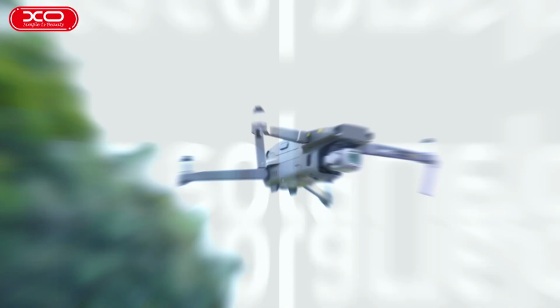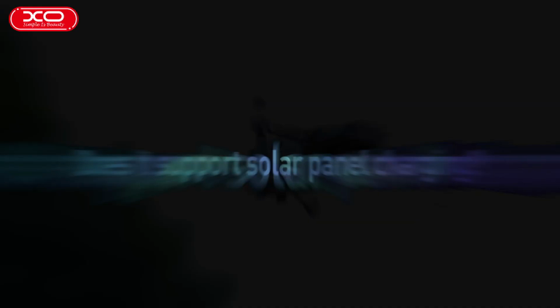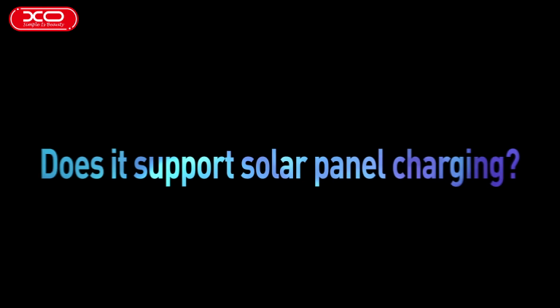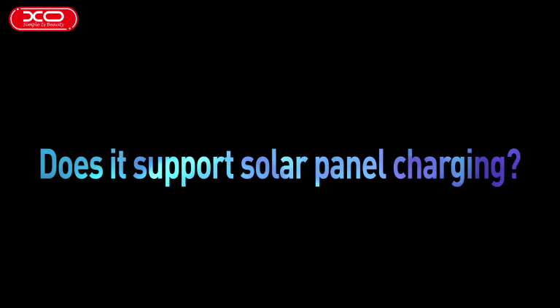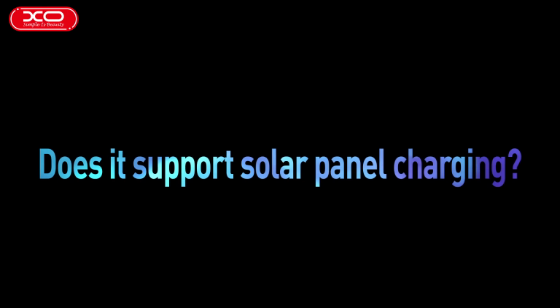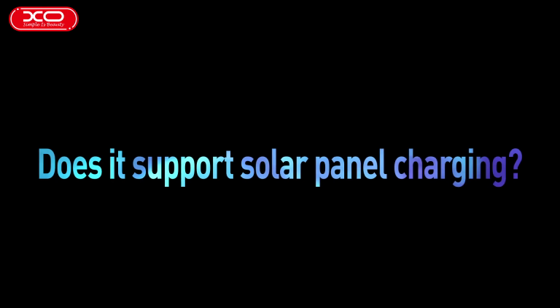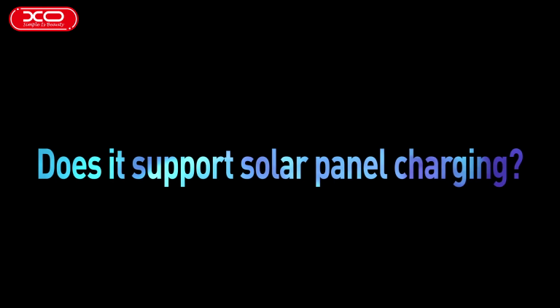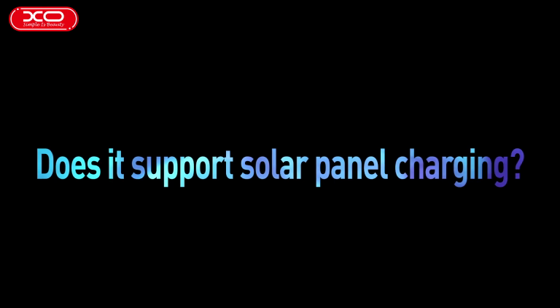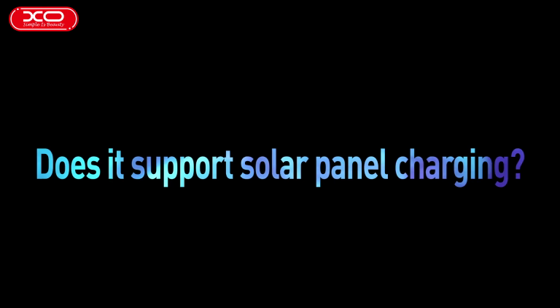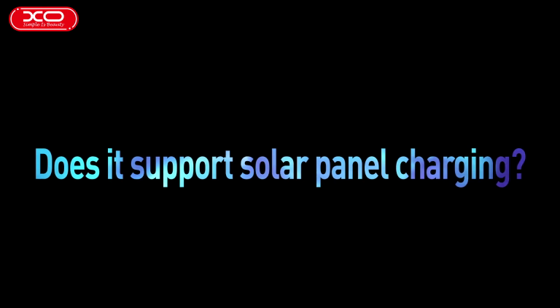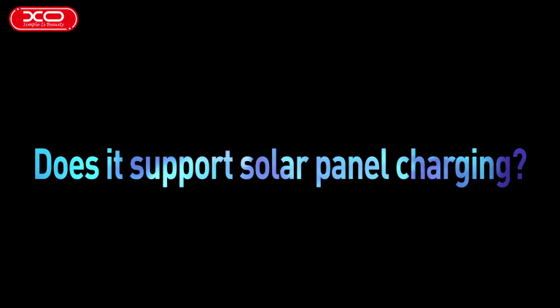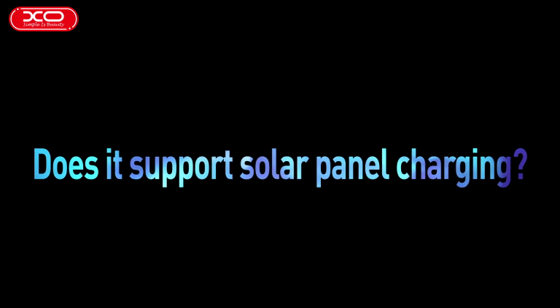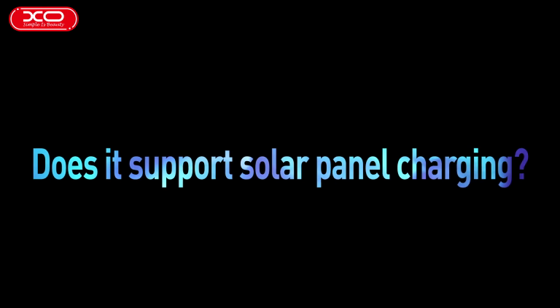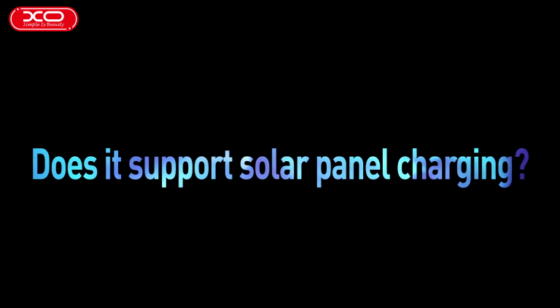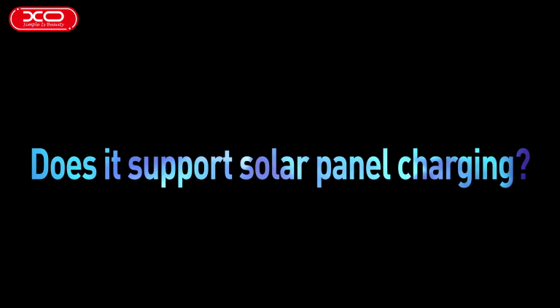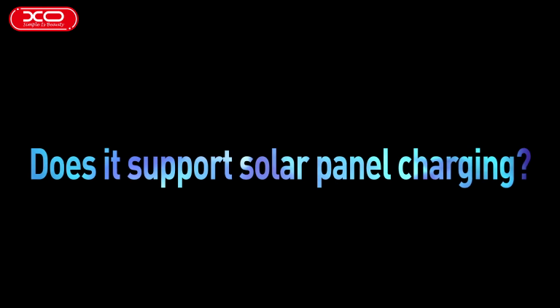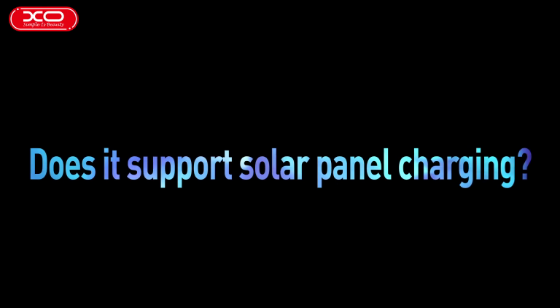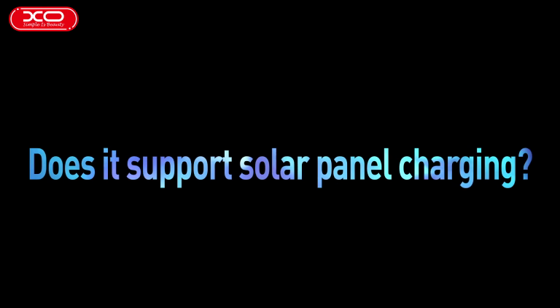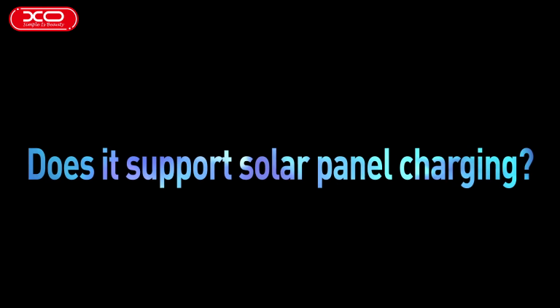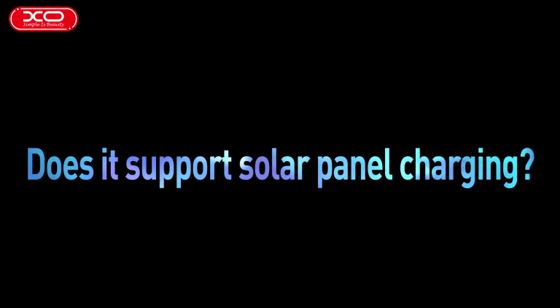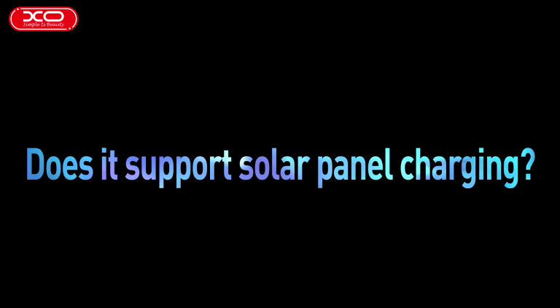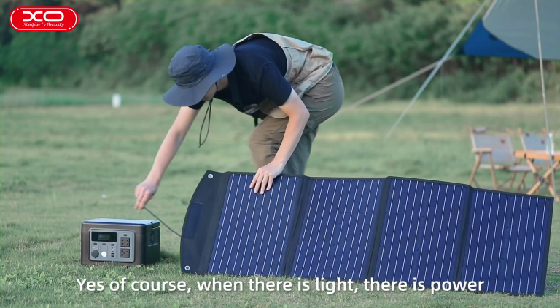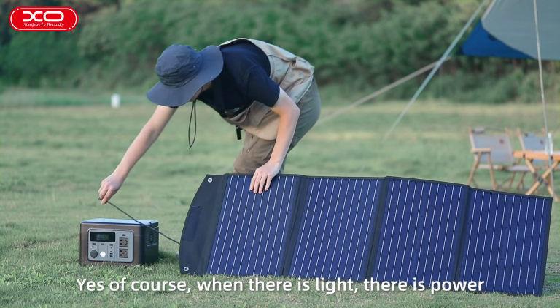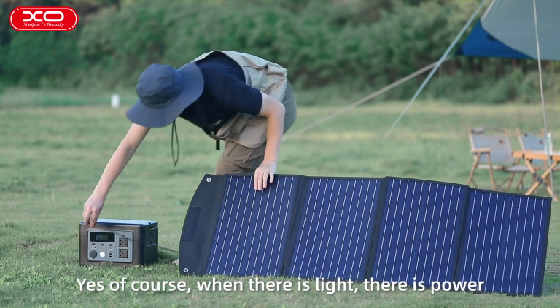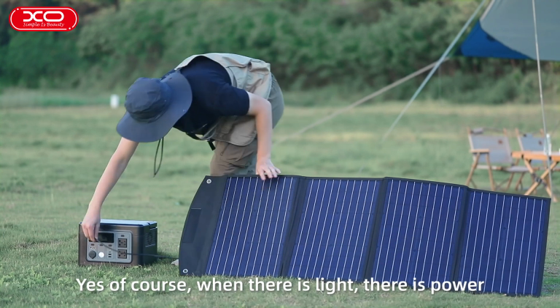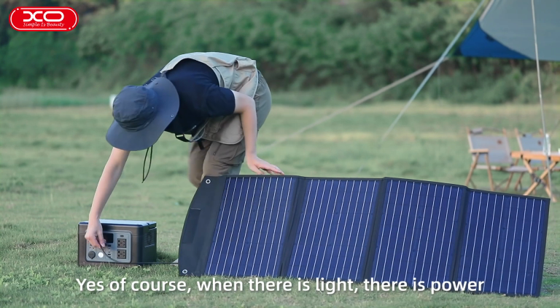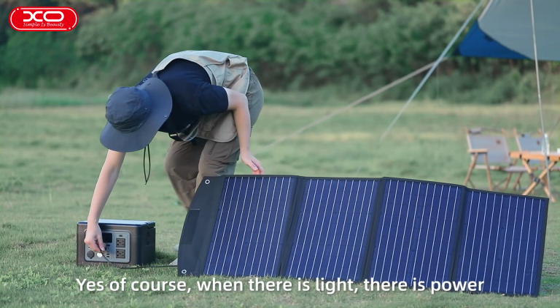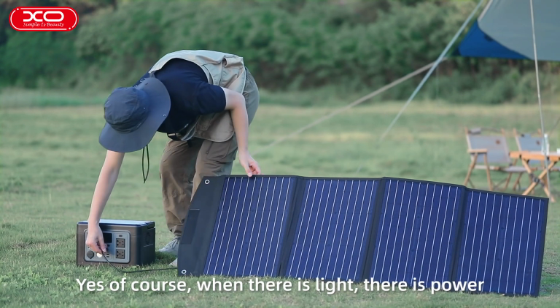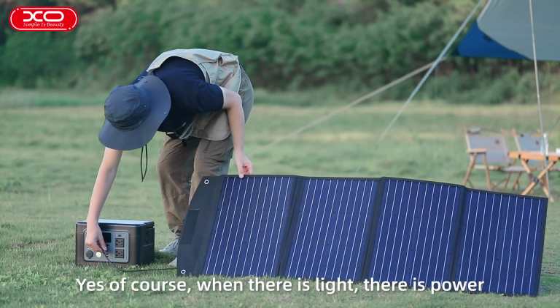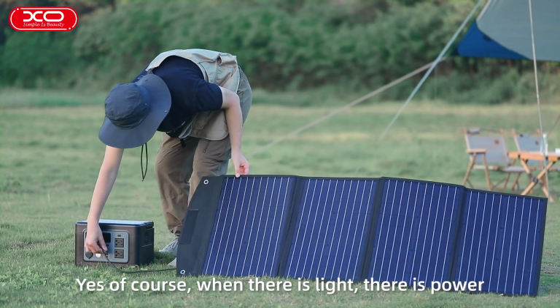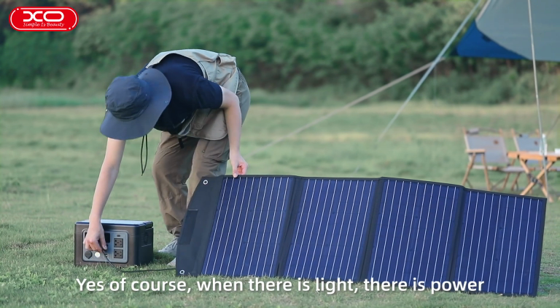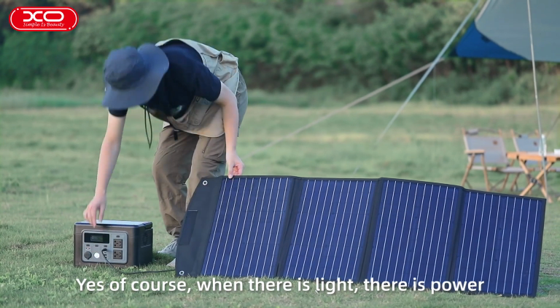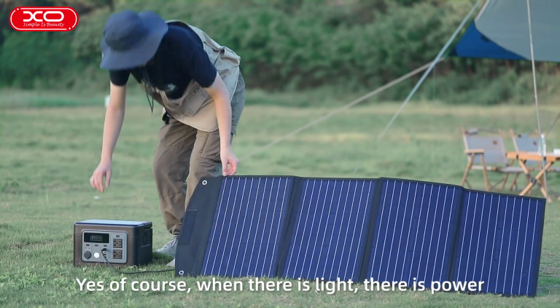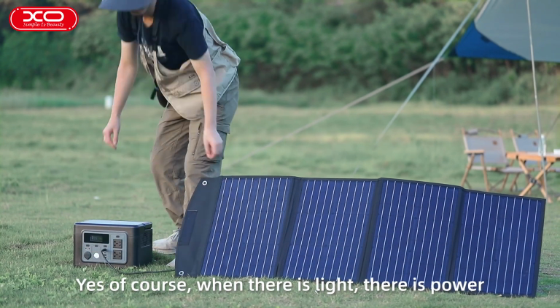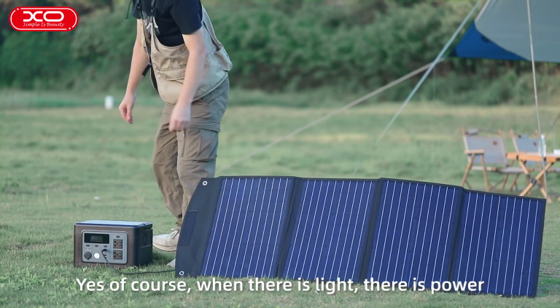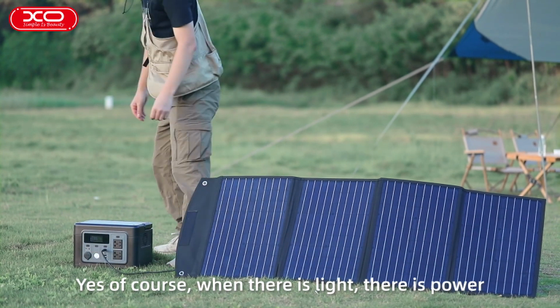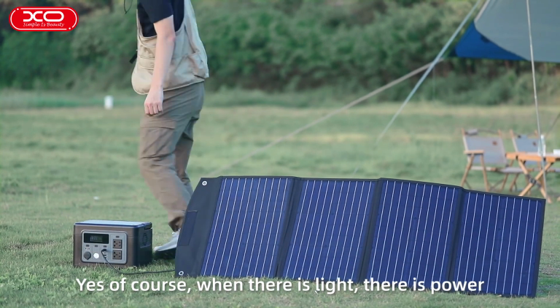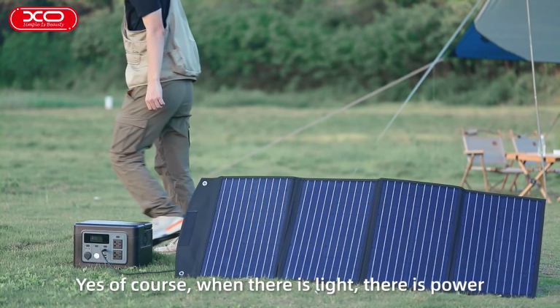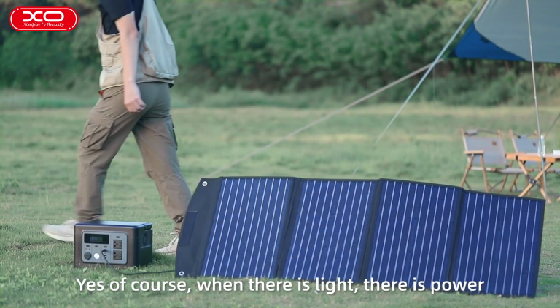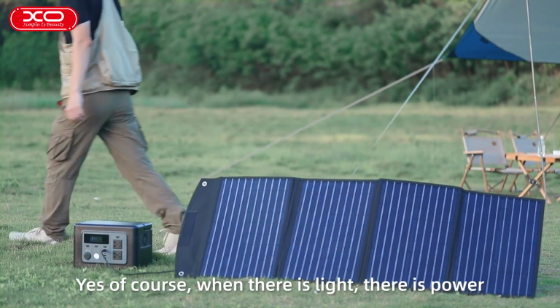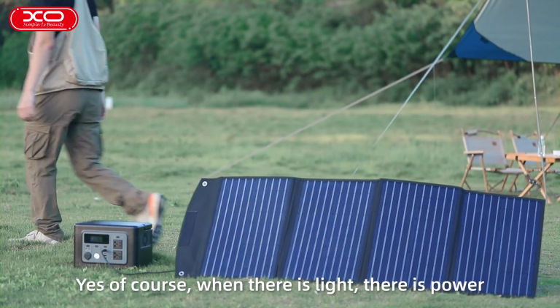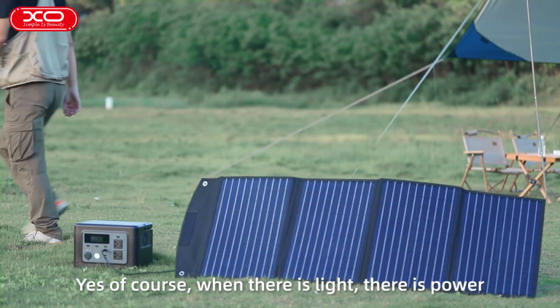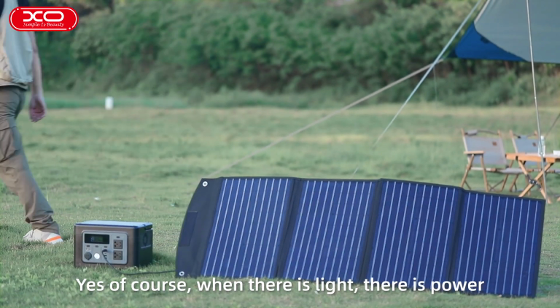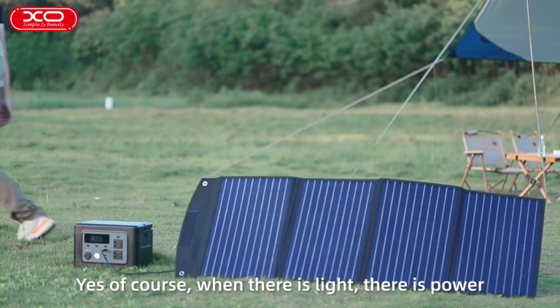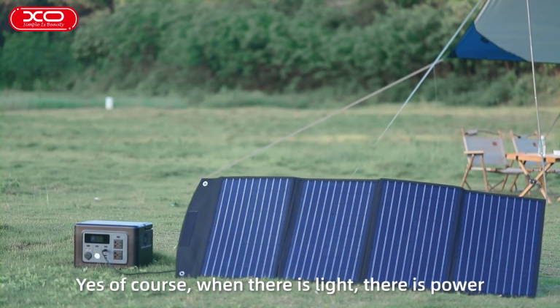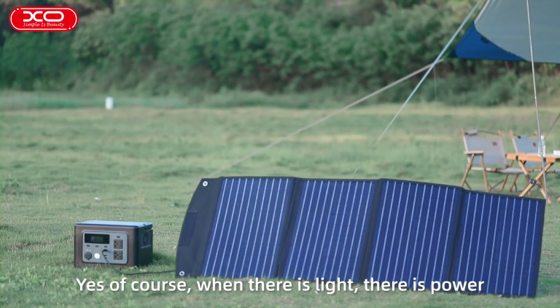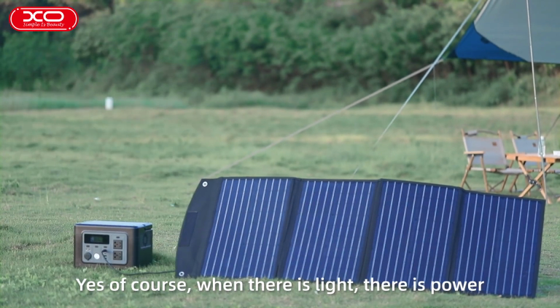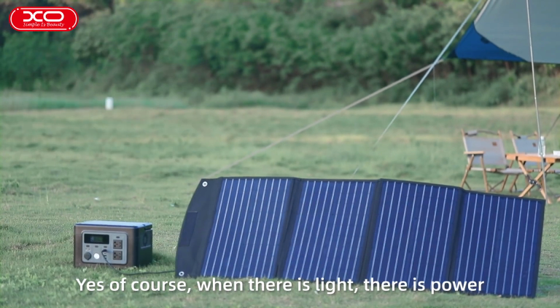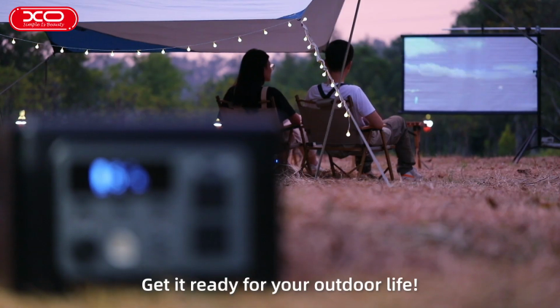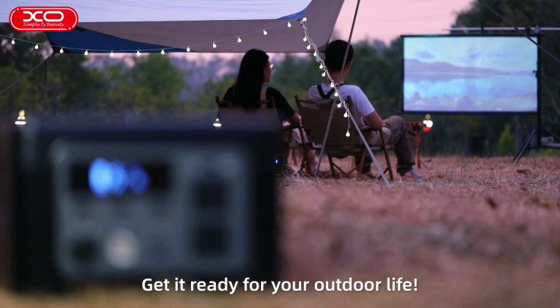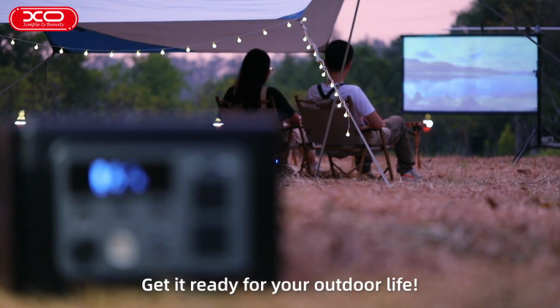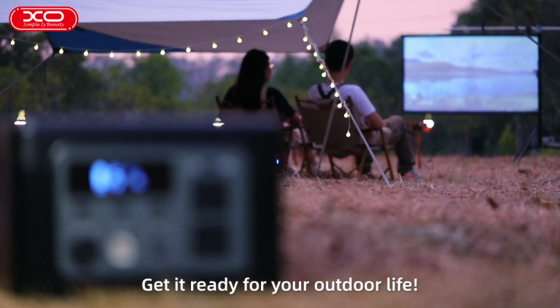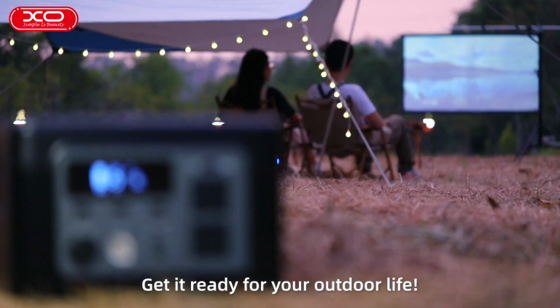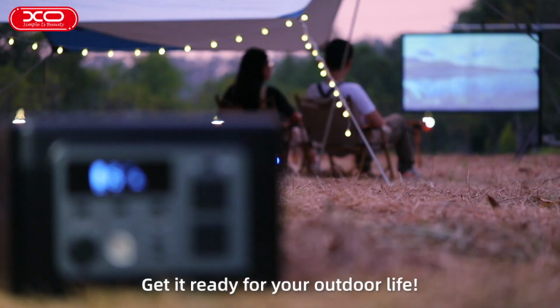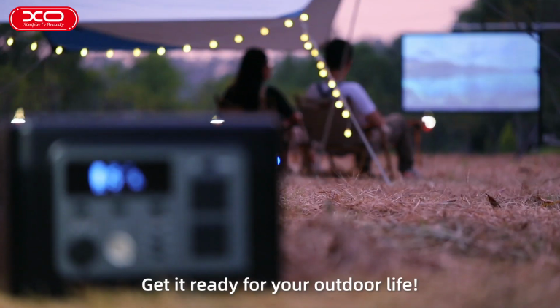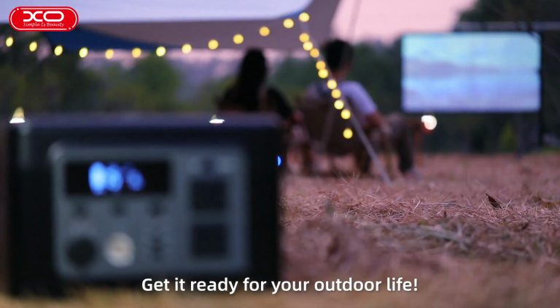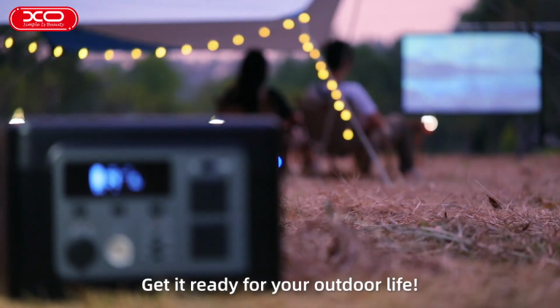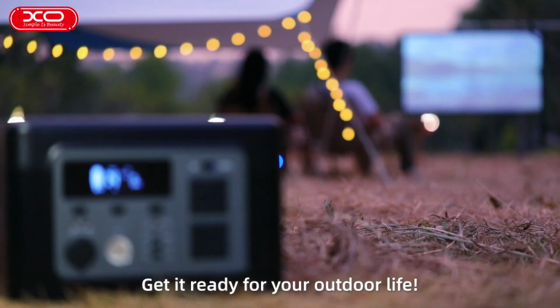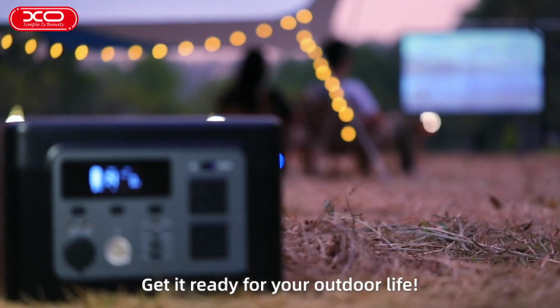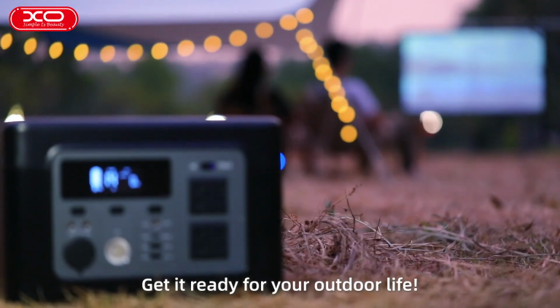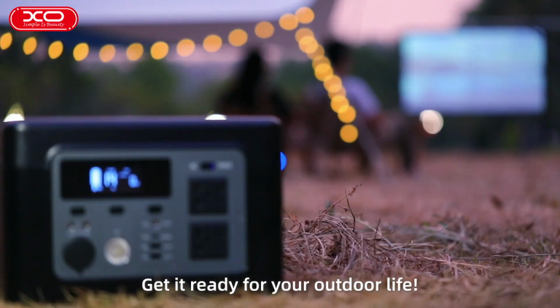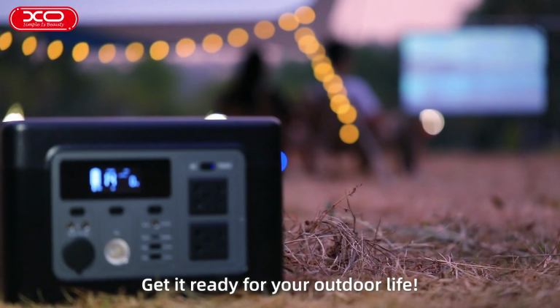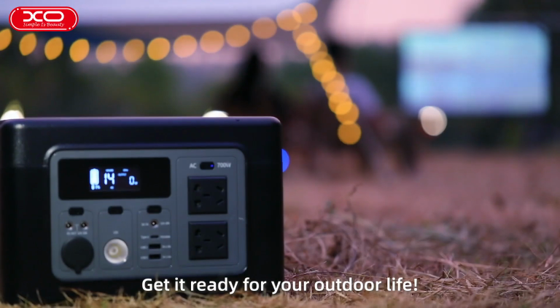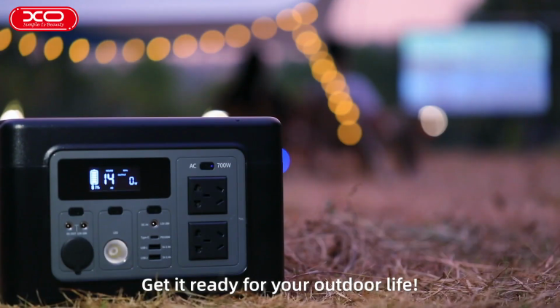Does it support solar panel charging? Yes, of course — when there is light, there is power. Get it ready for your outdoor life.